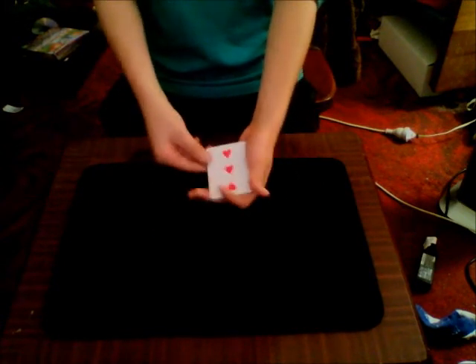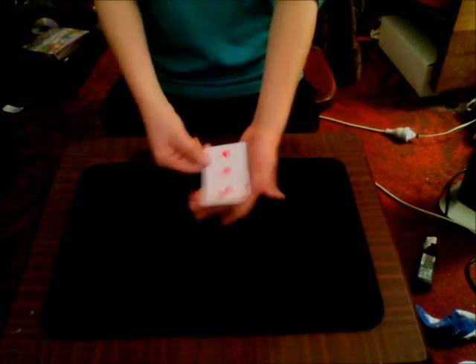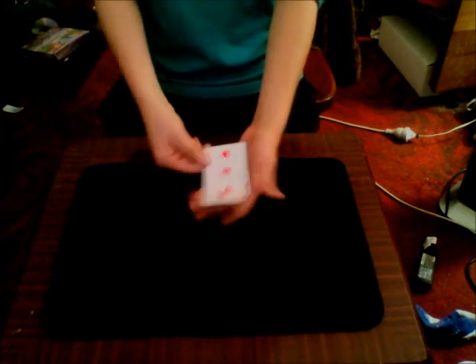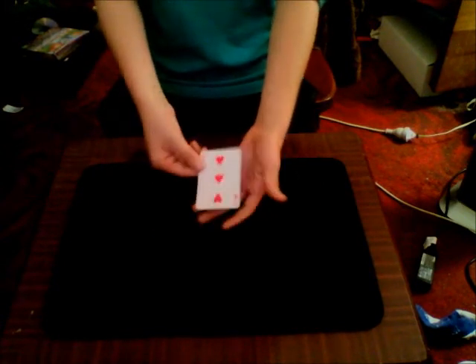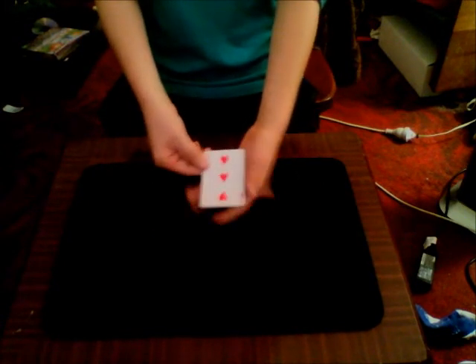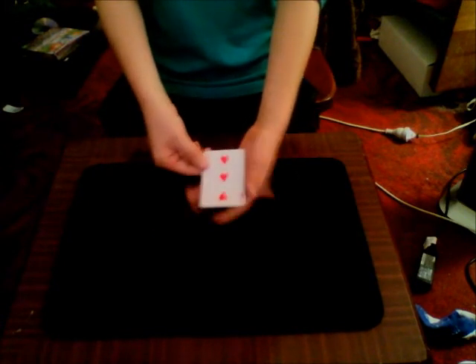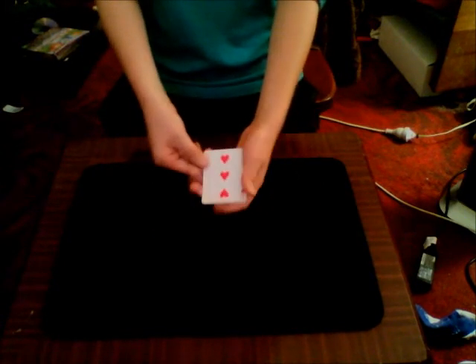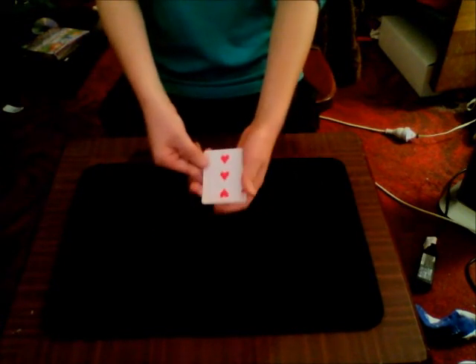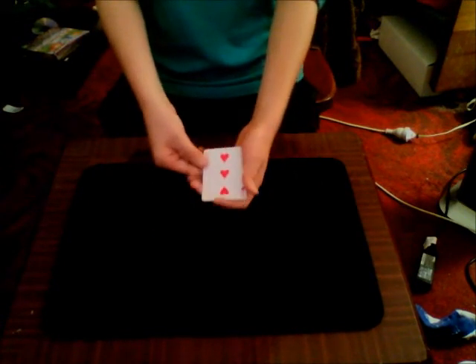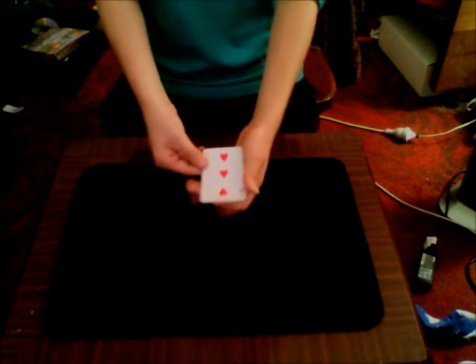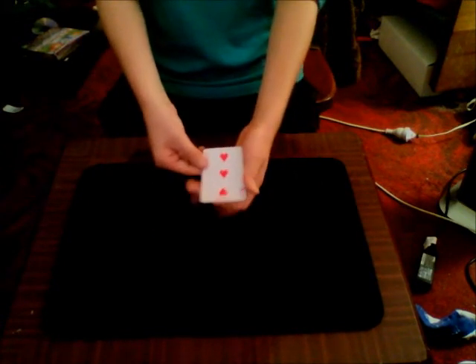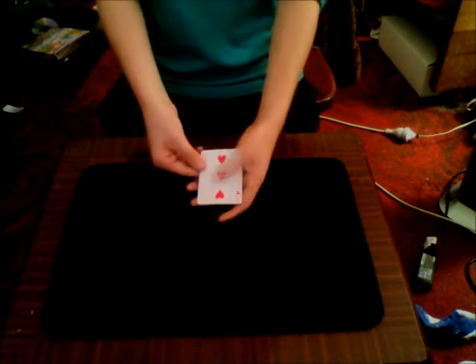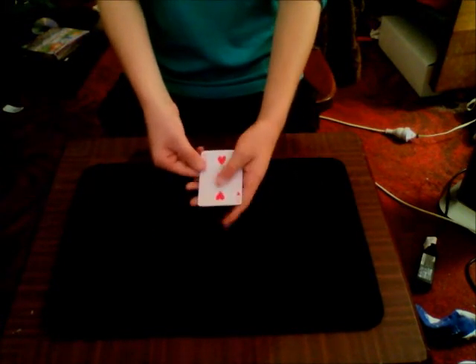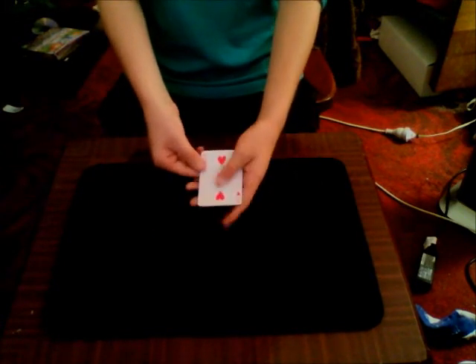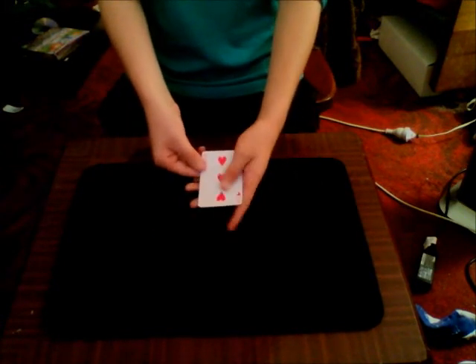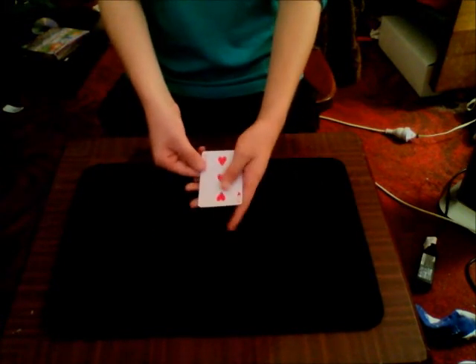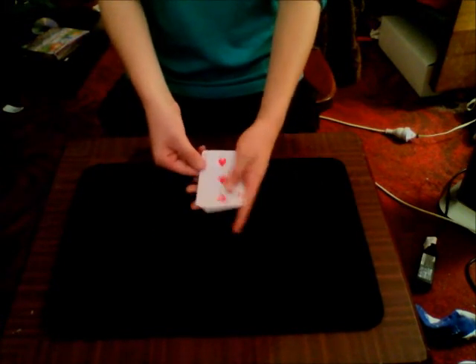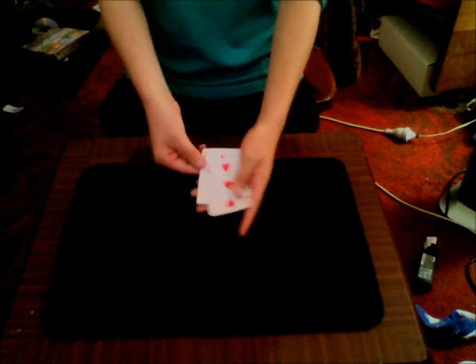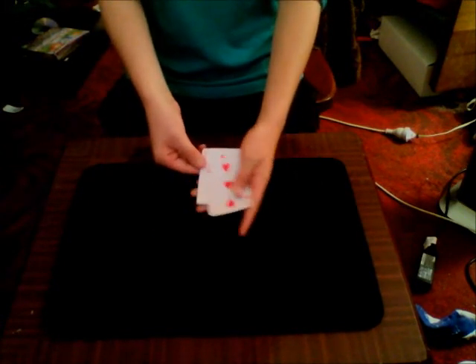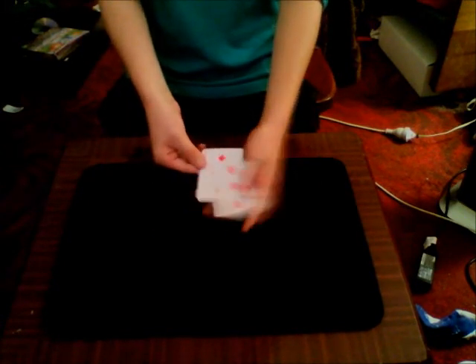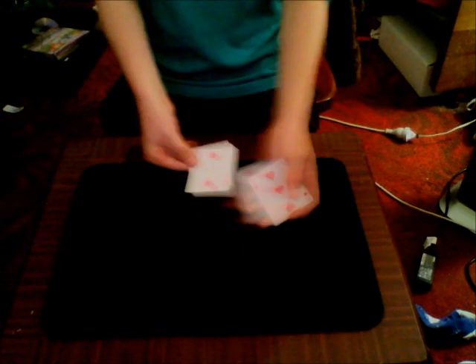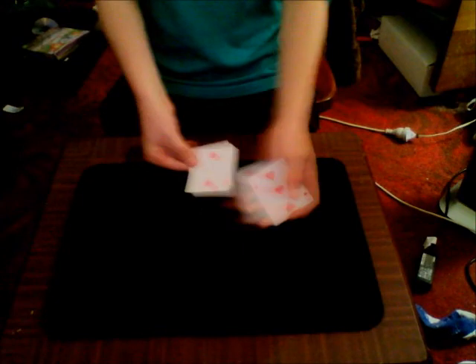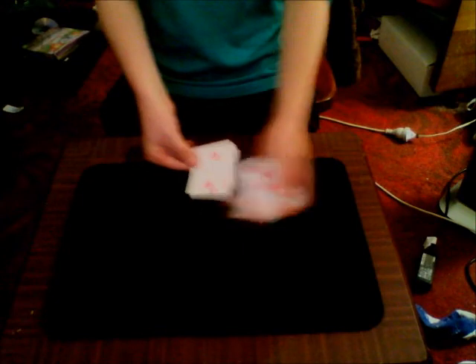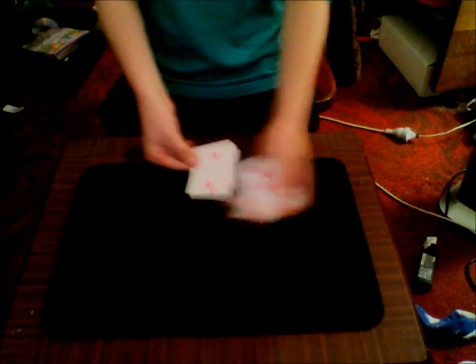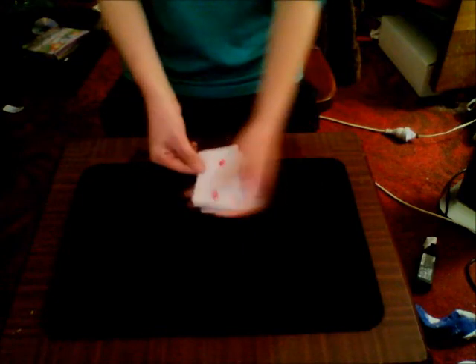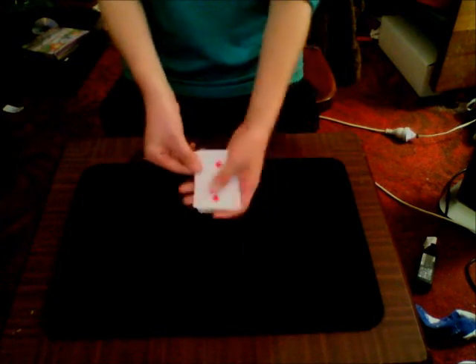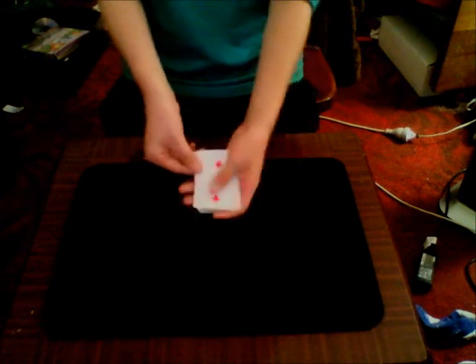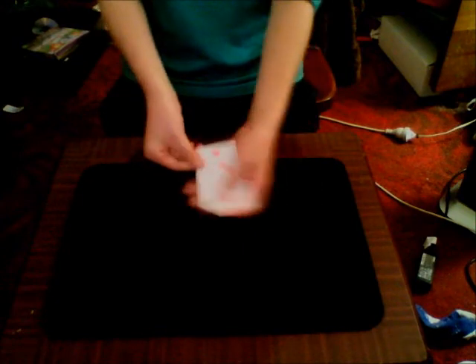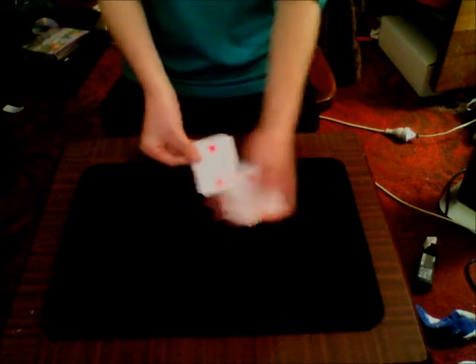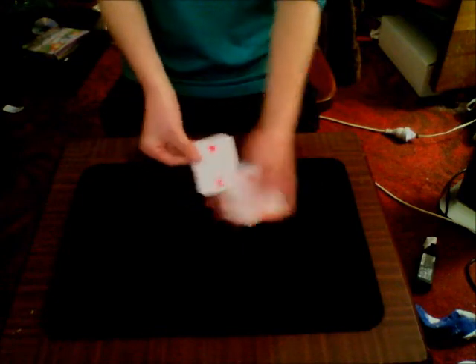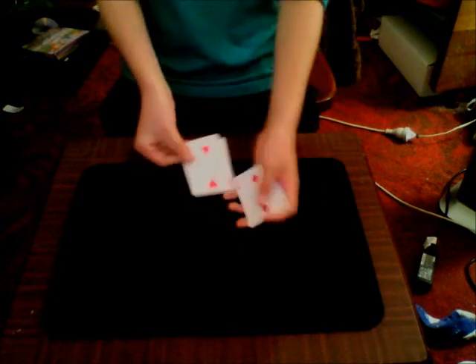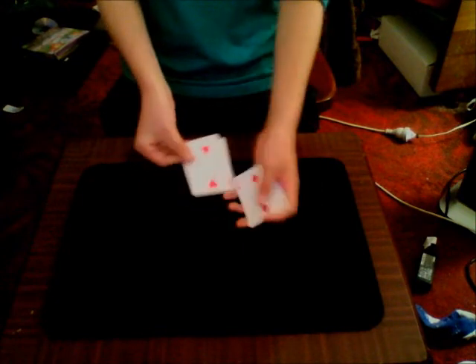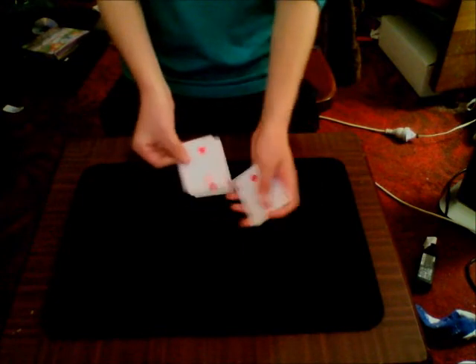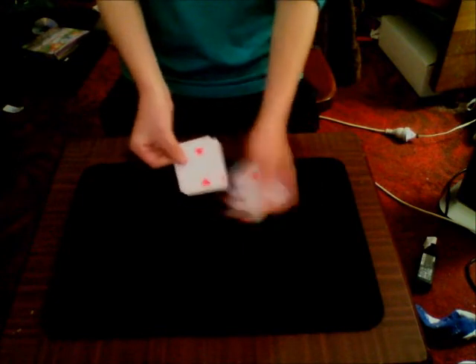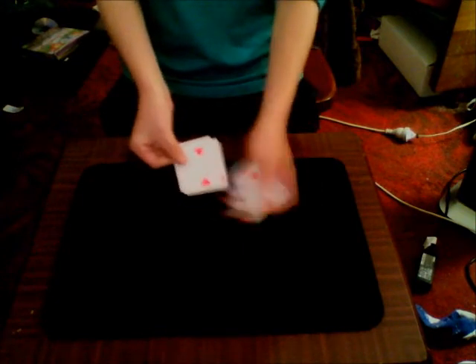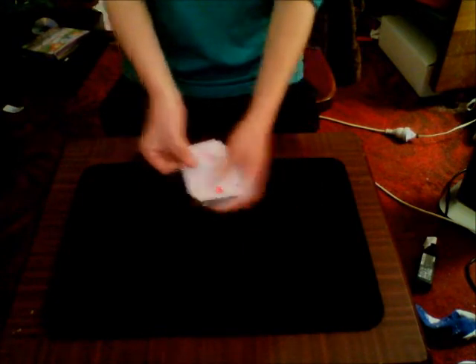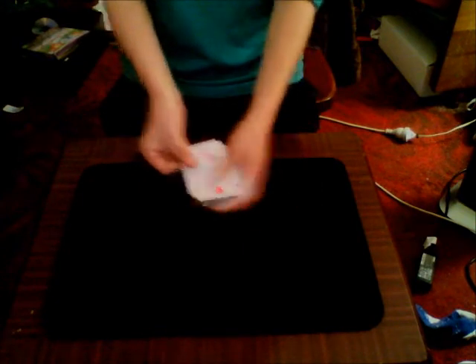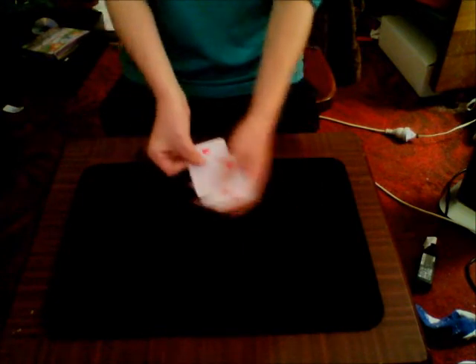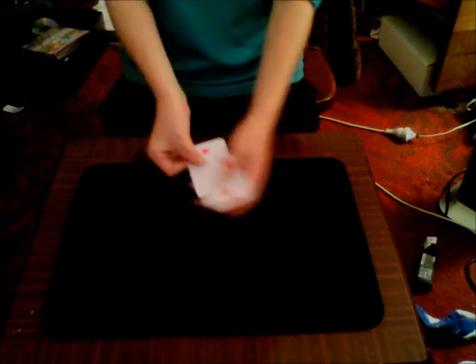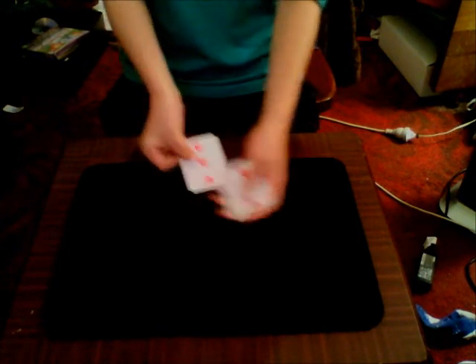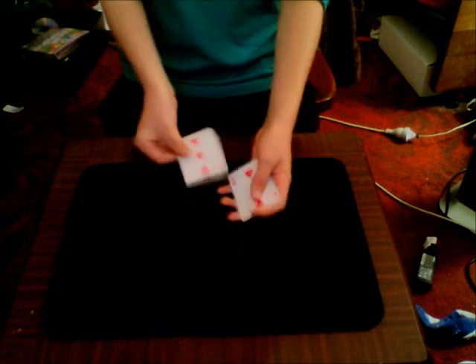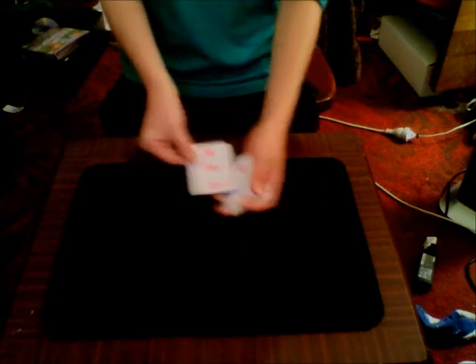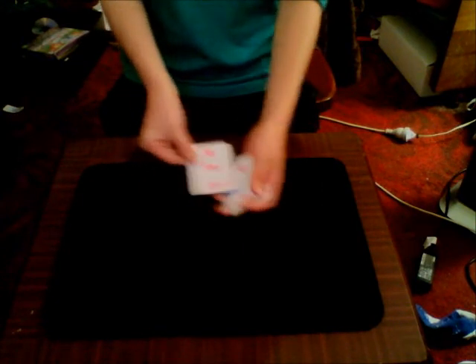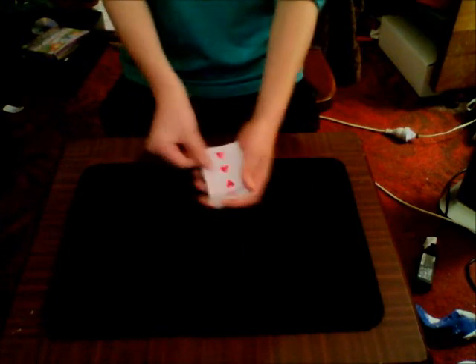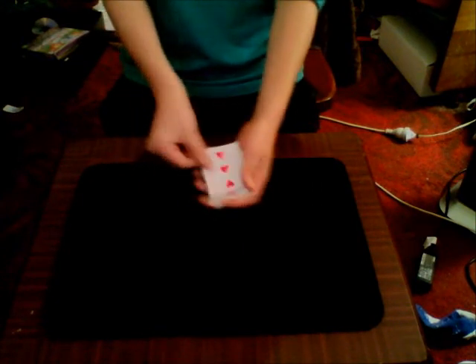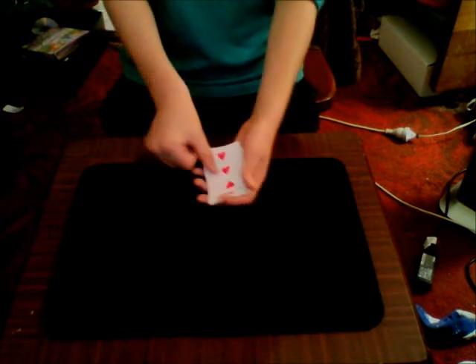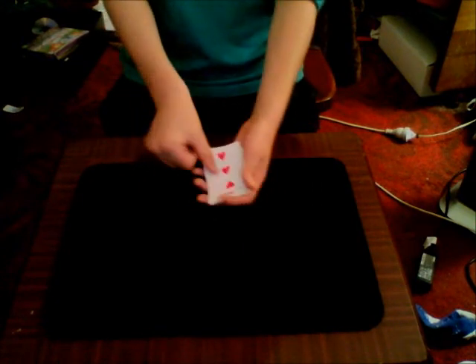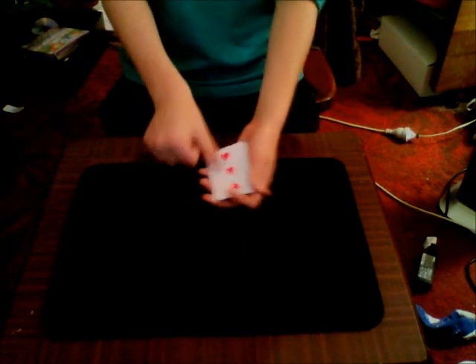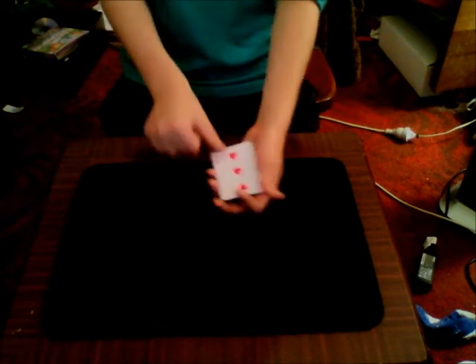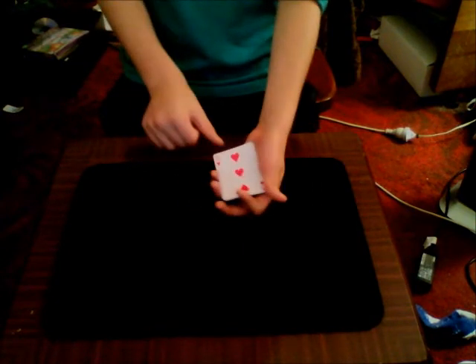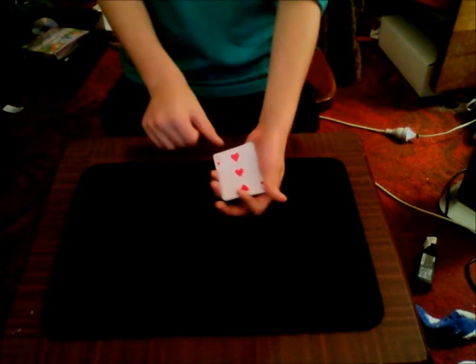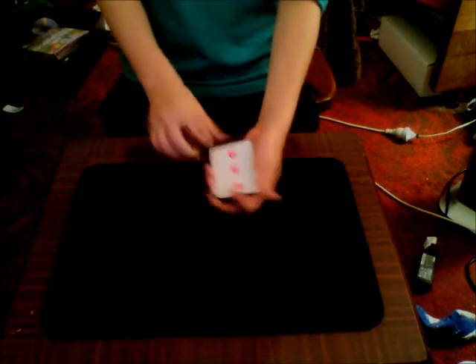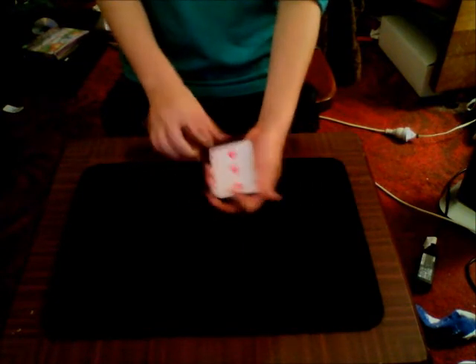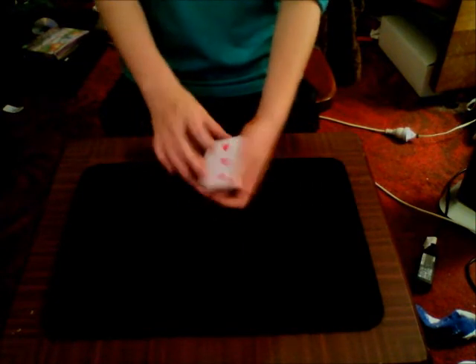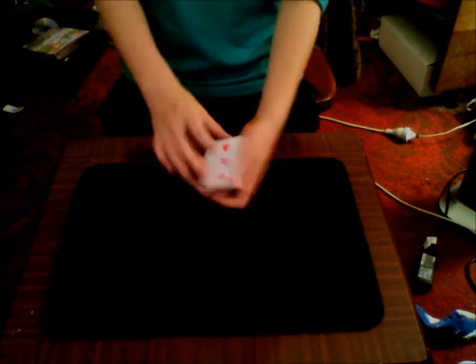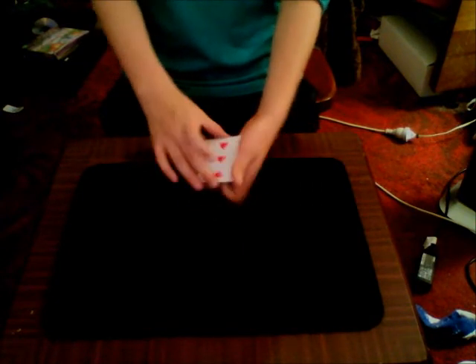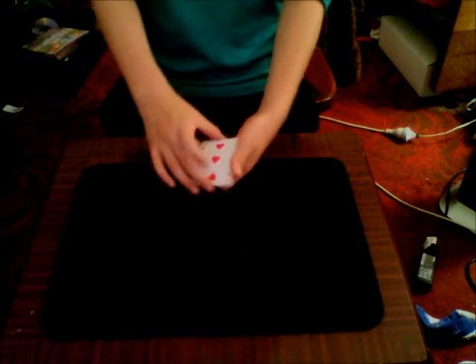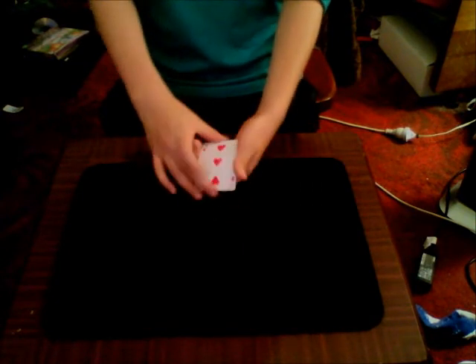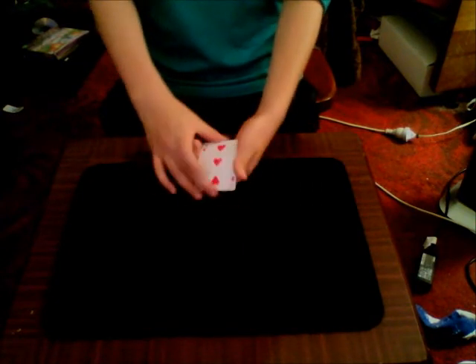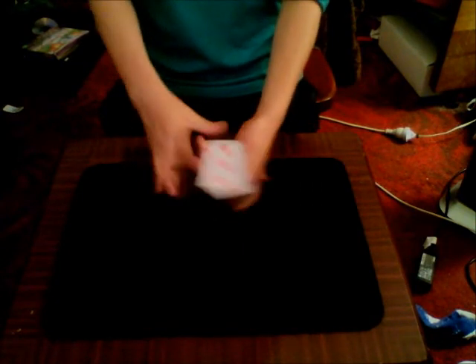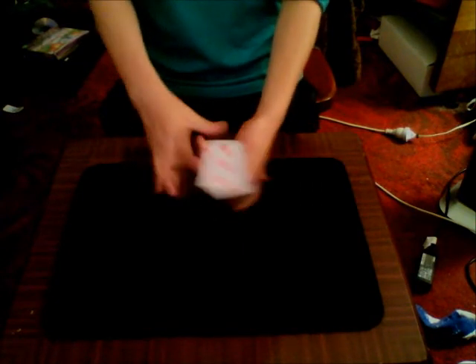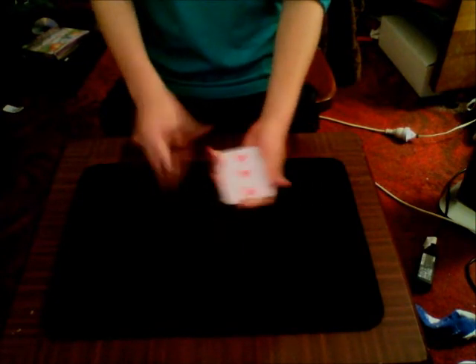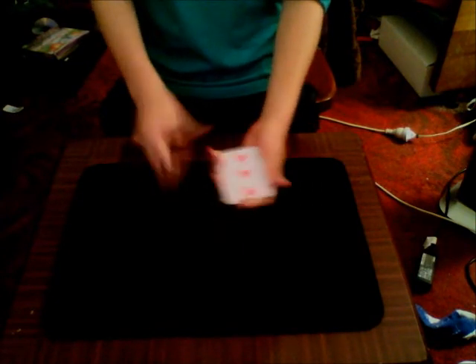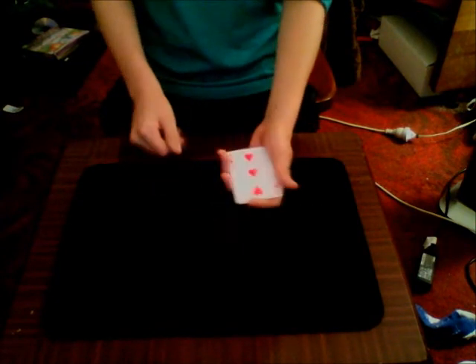So here I have a packet of 4 cards and I'm using 1 red 2, another red 2, and 2 red 3s.